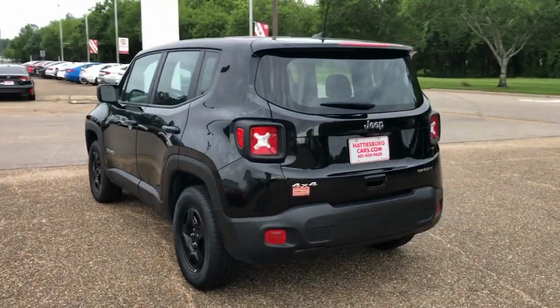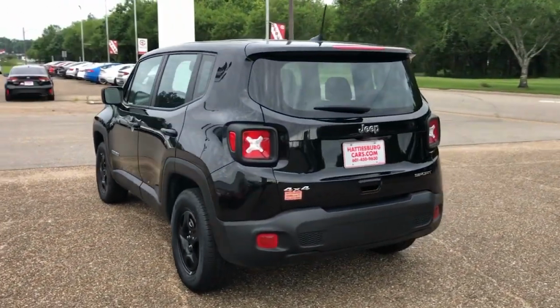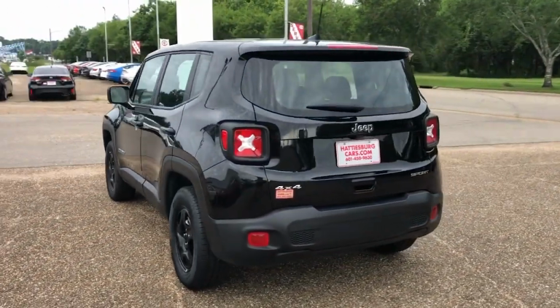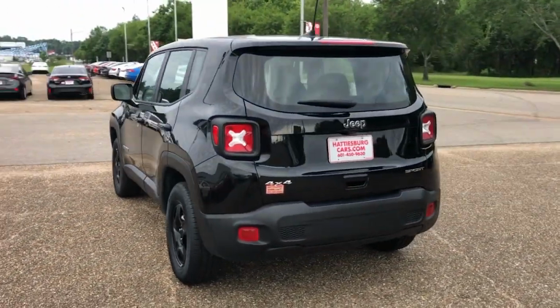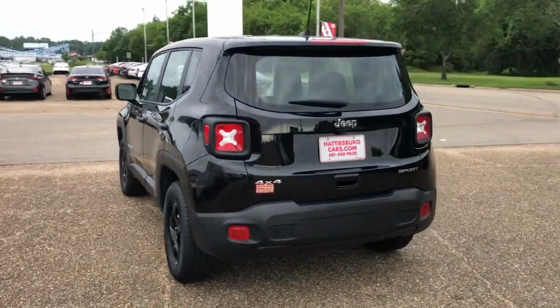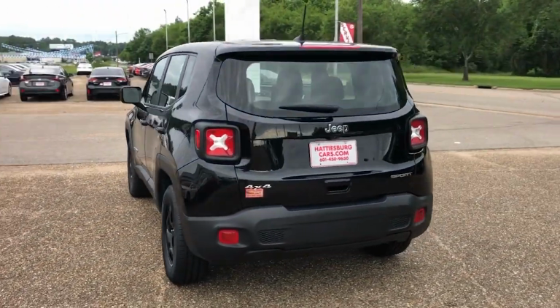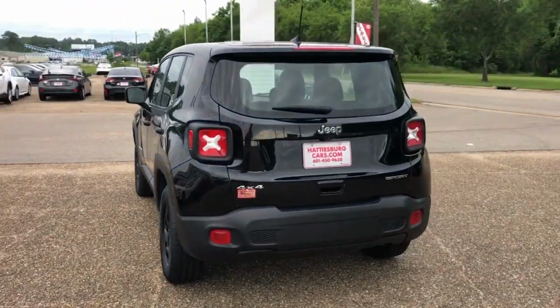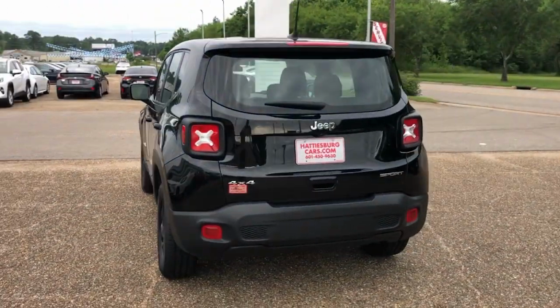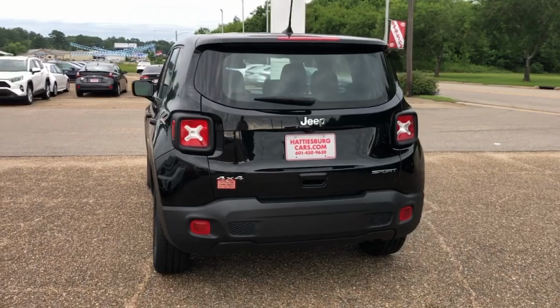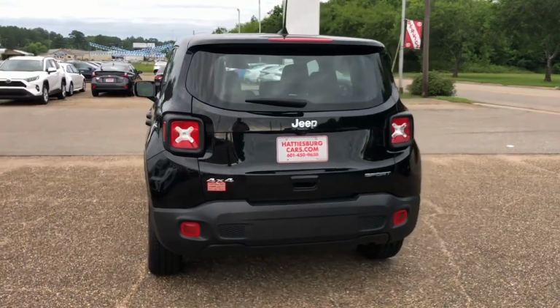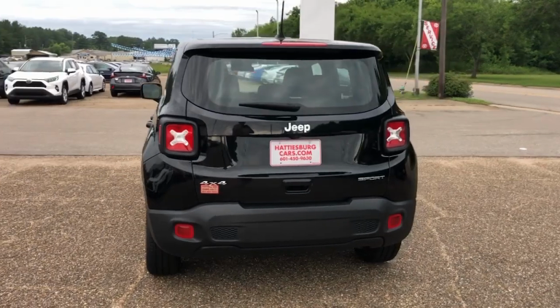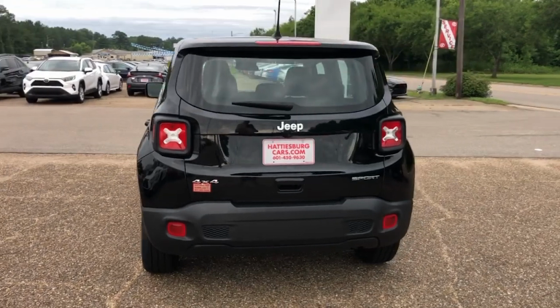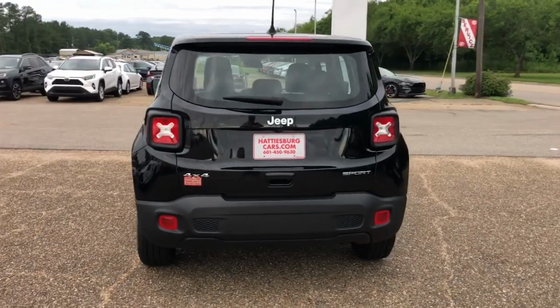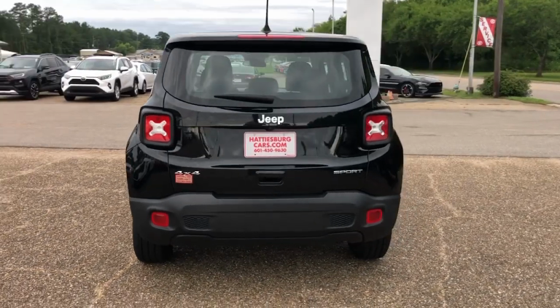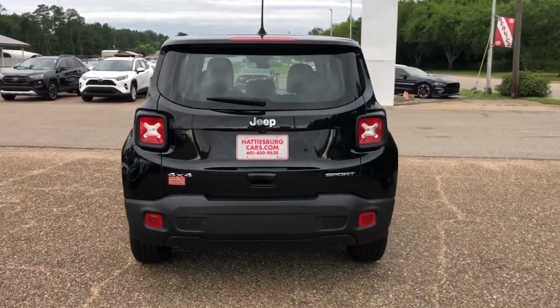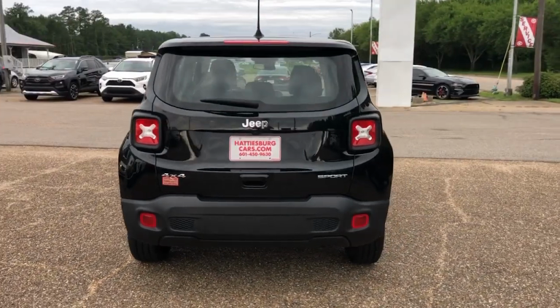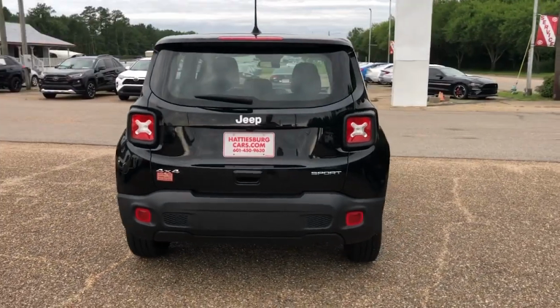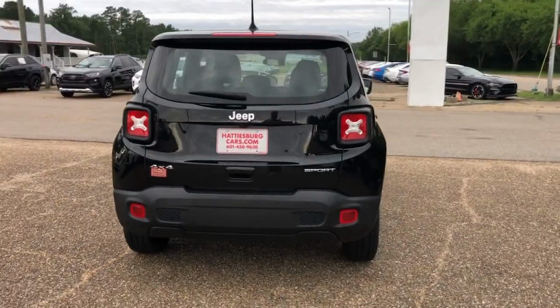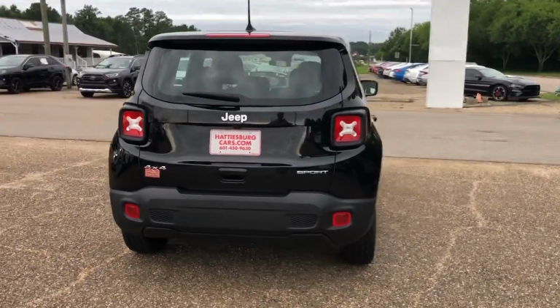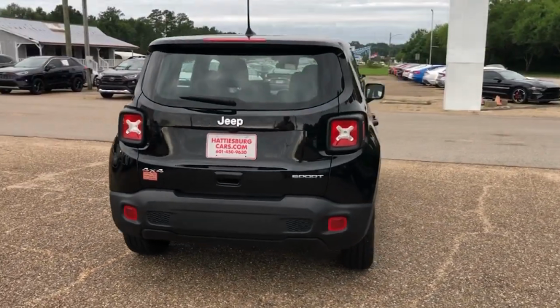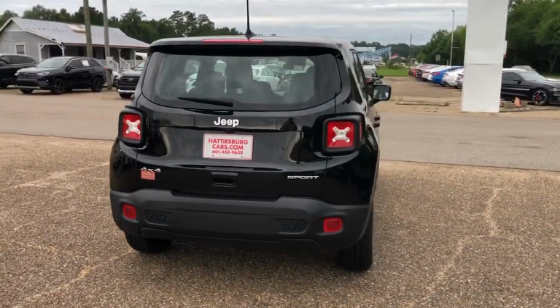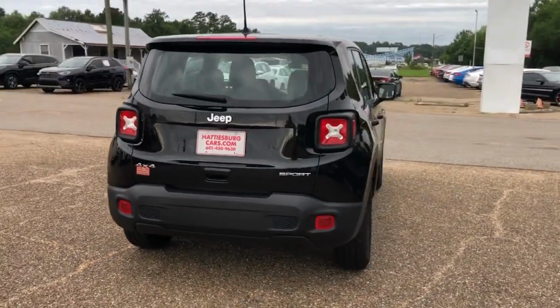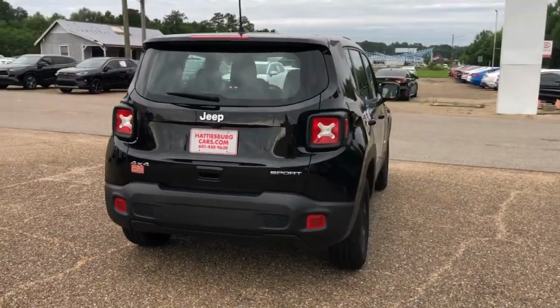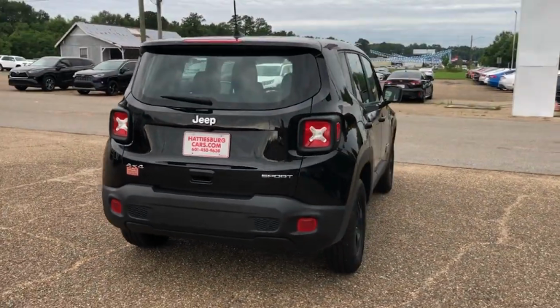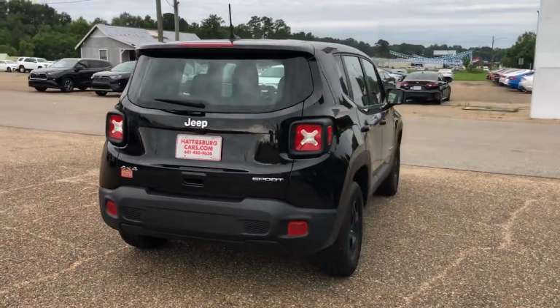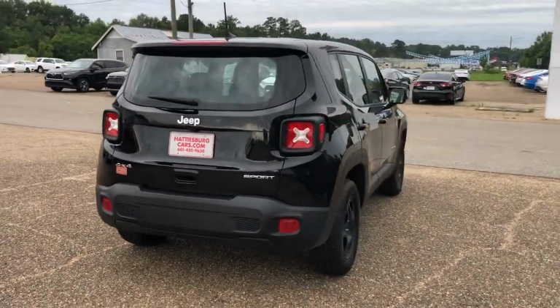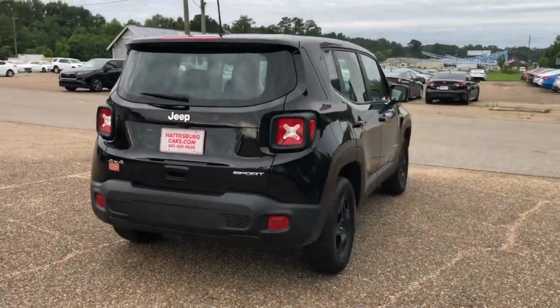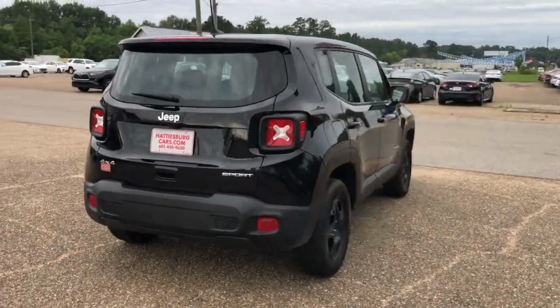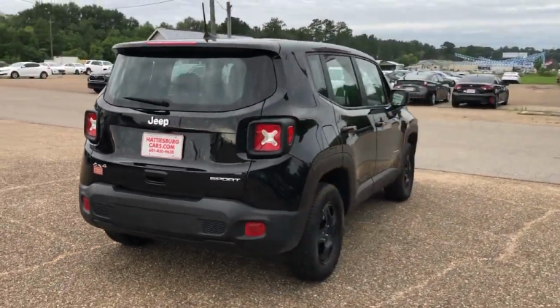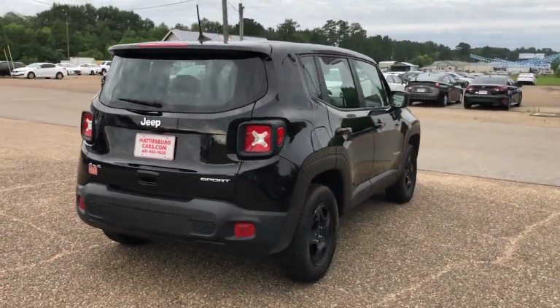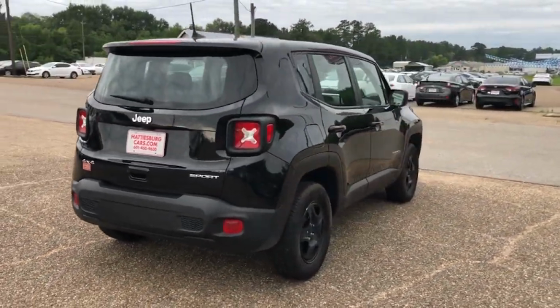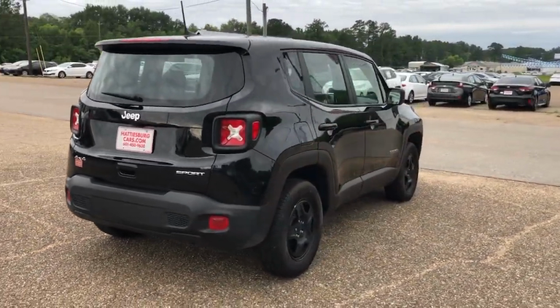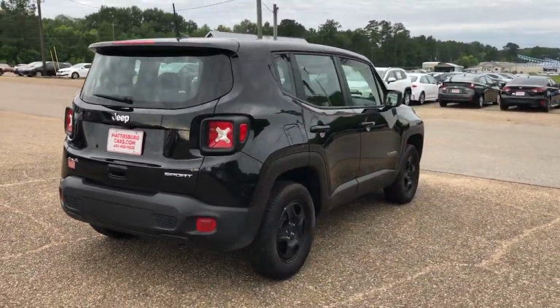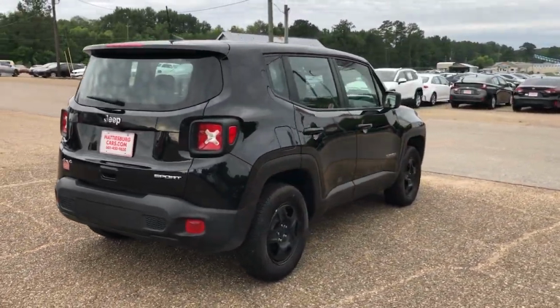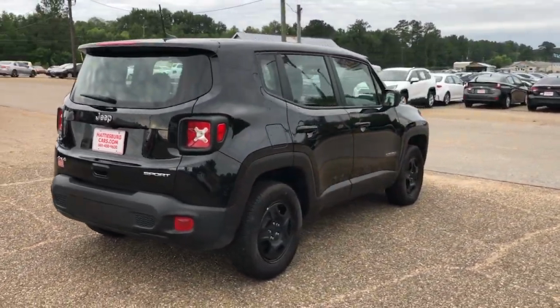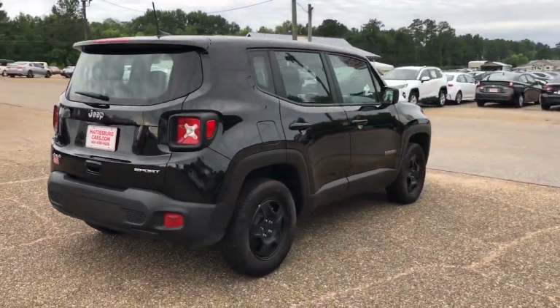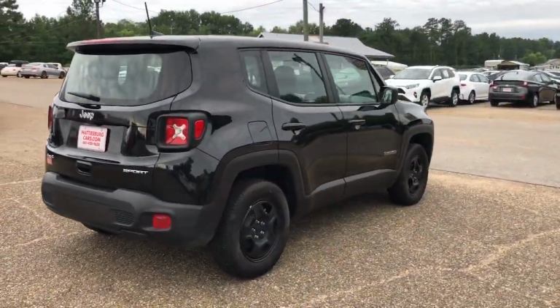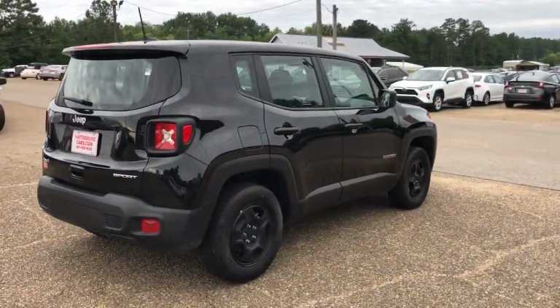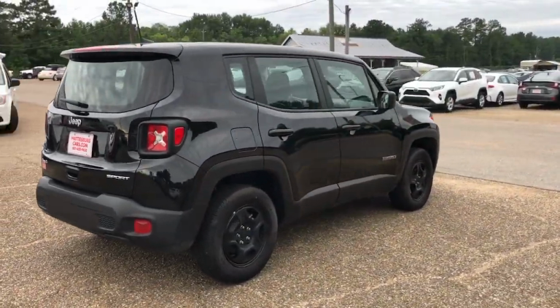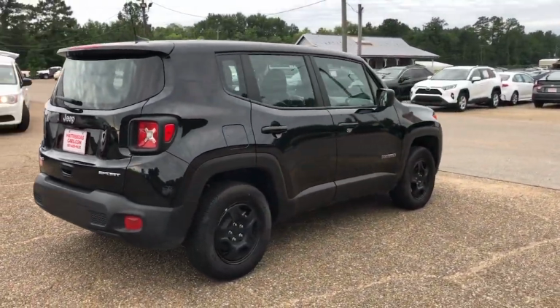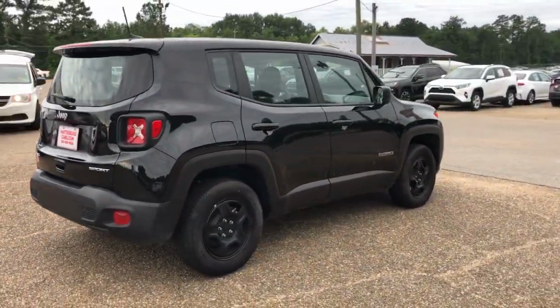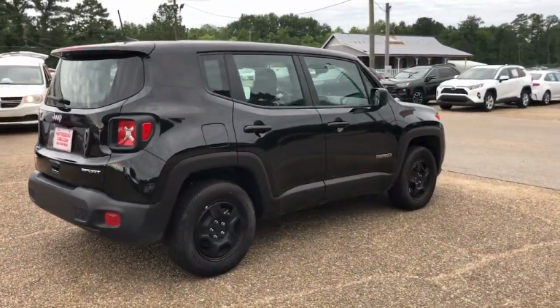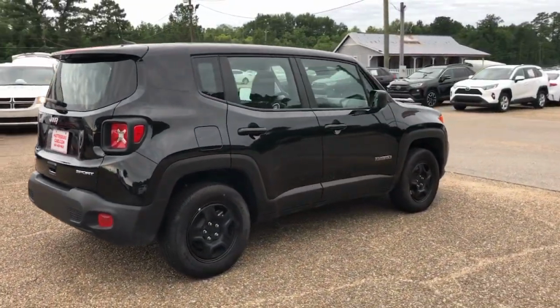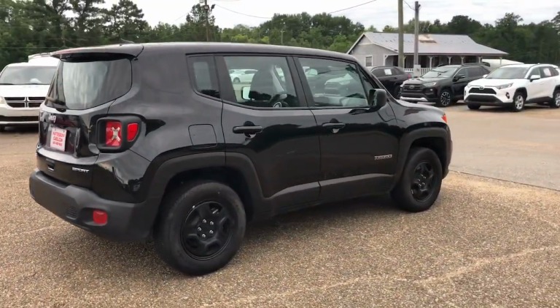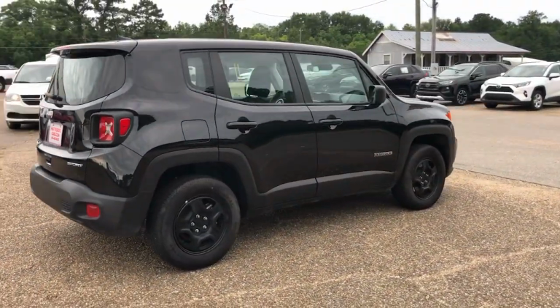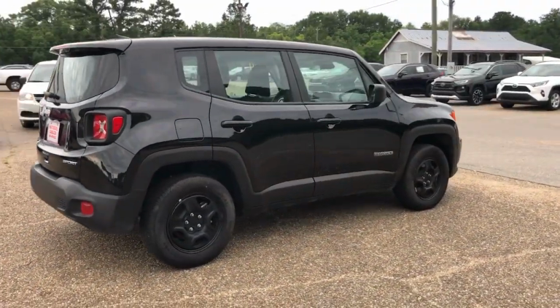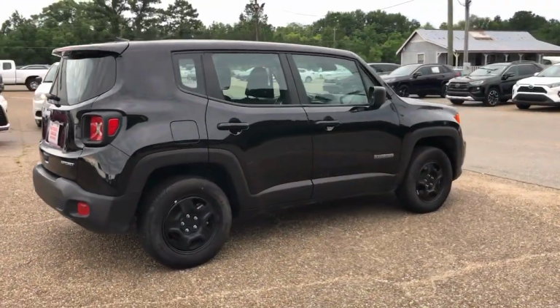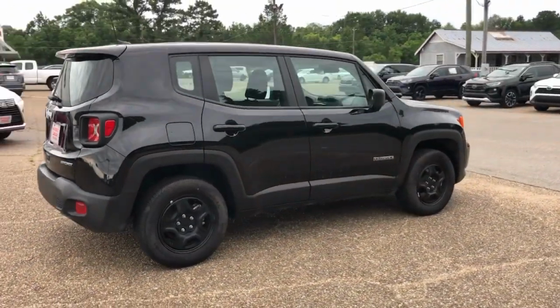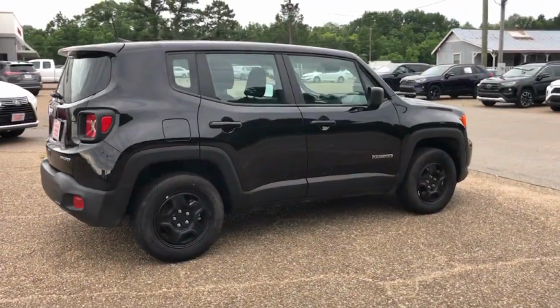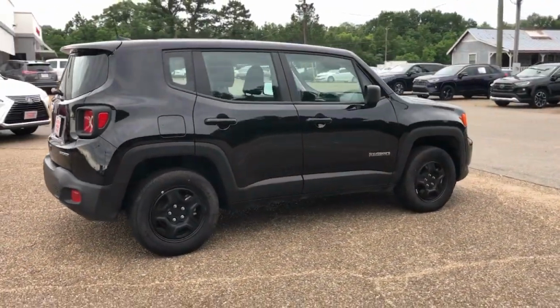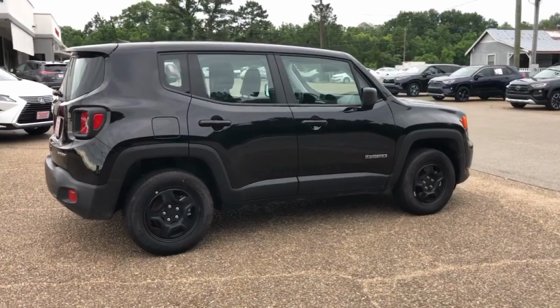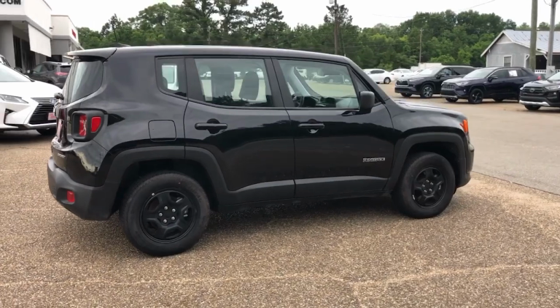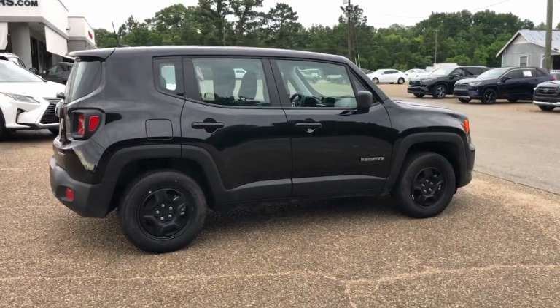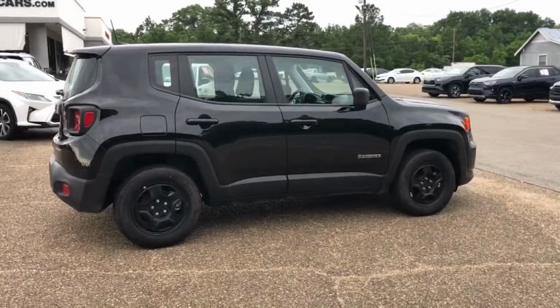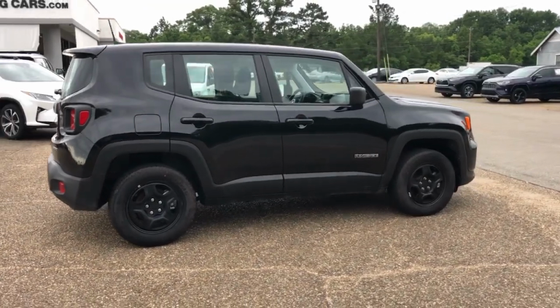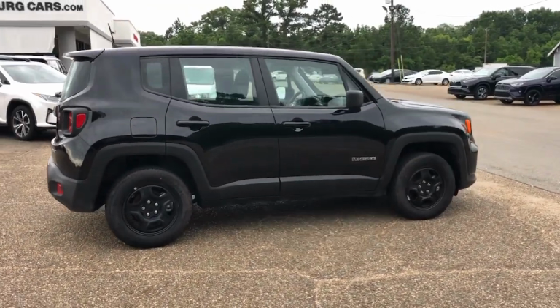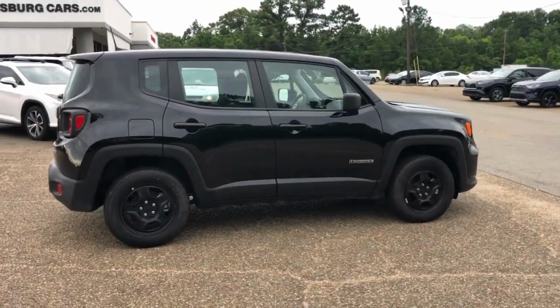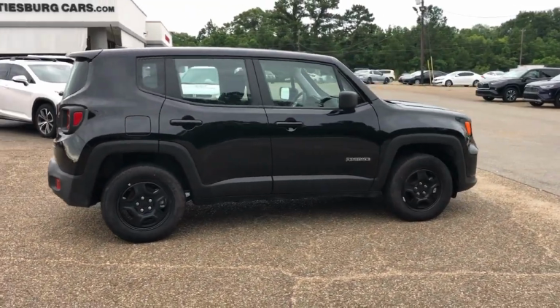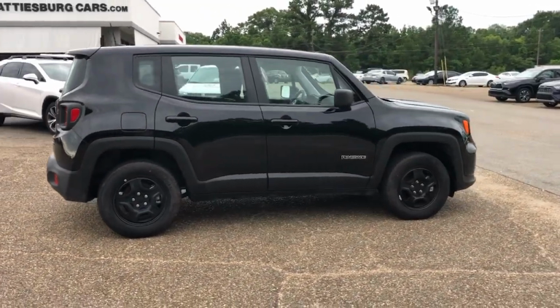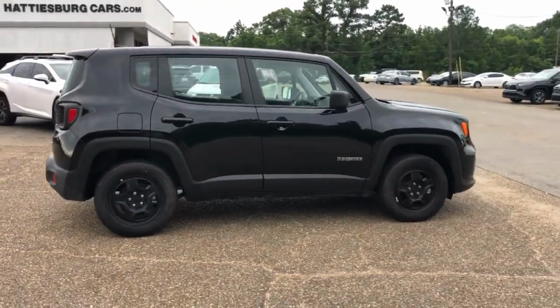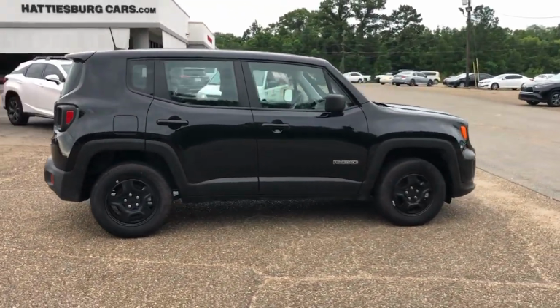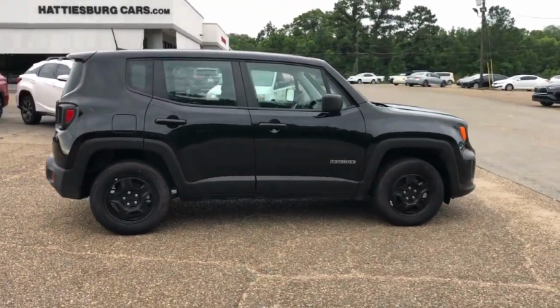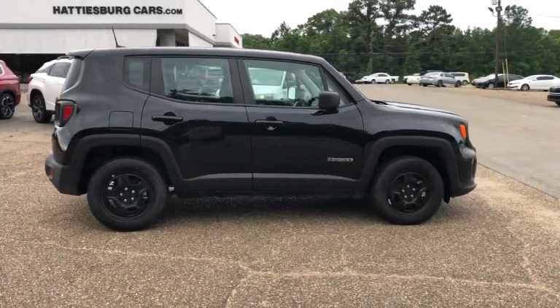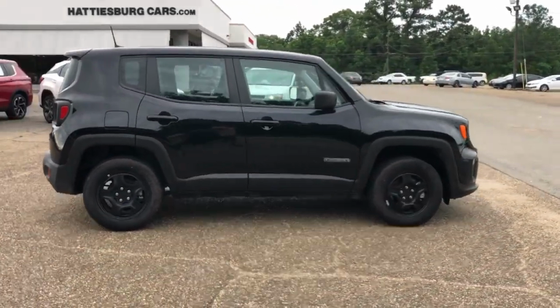The Jeep Renegade — the small SUV with iconic heritage, bold design, smart technology, and a penchant for off-road adventure.